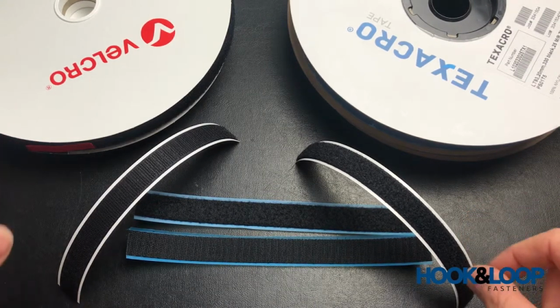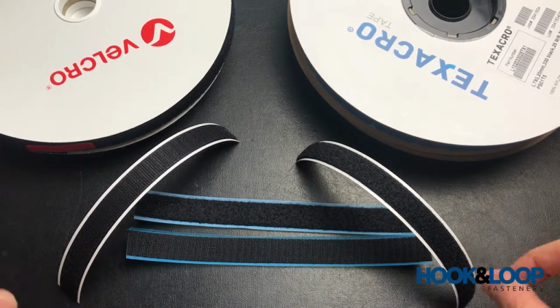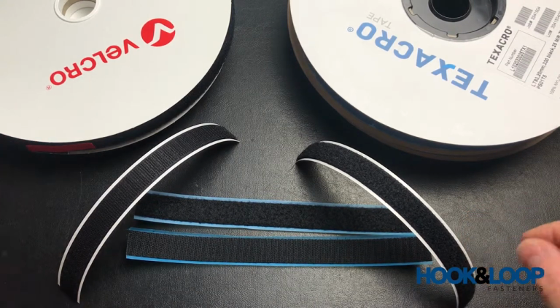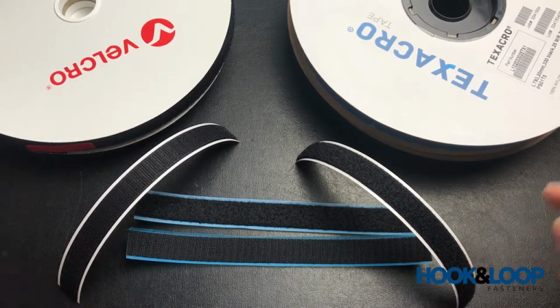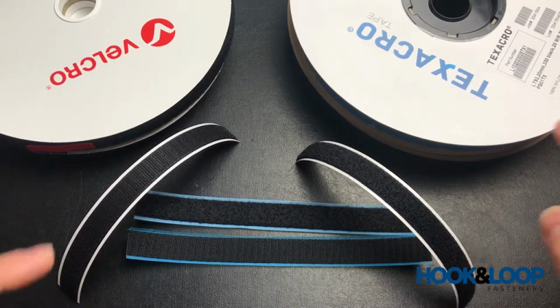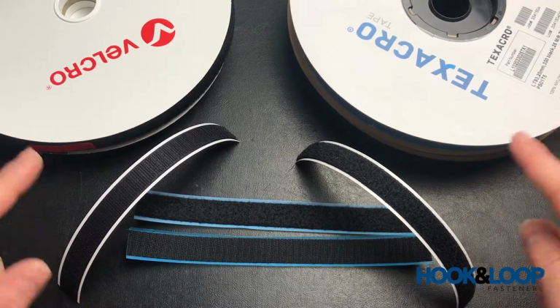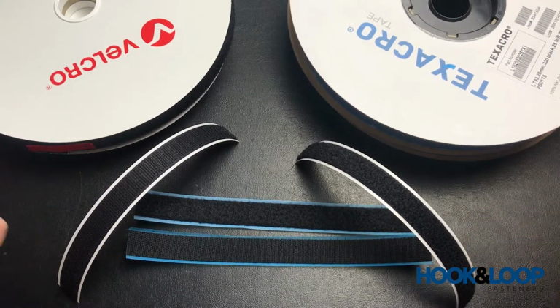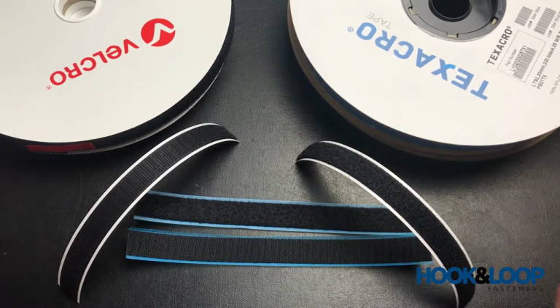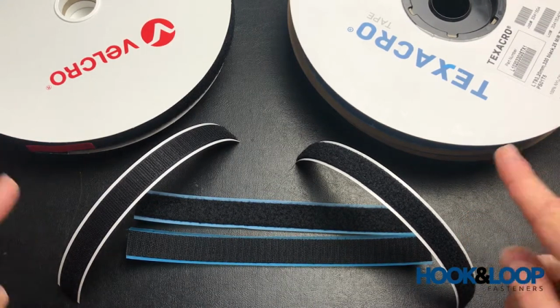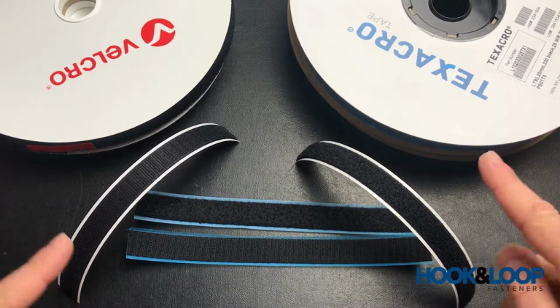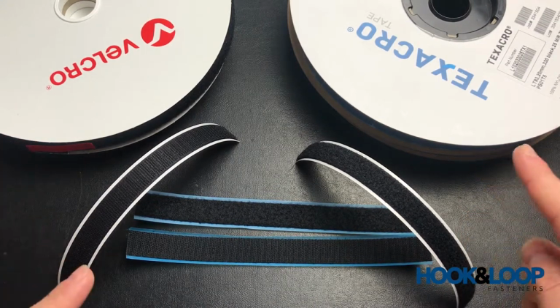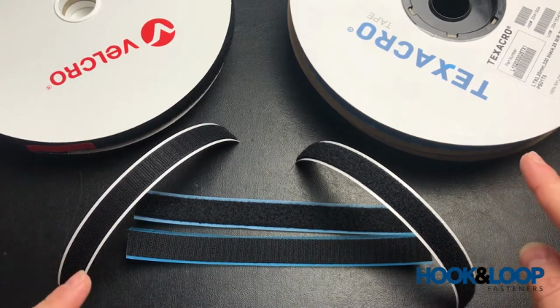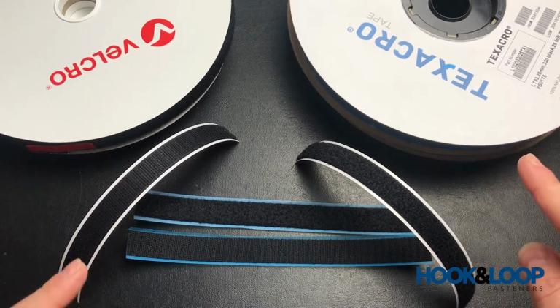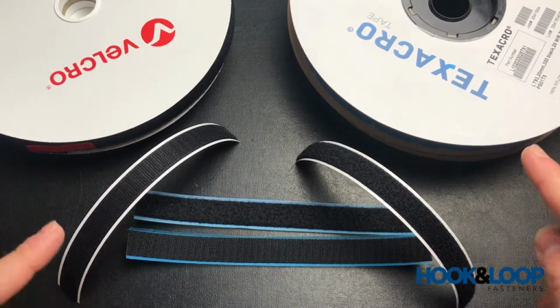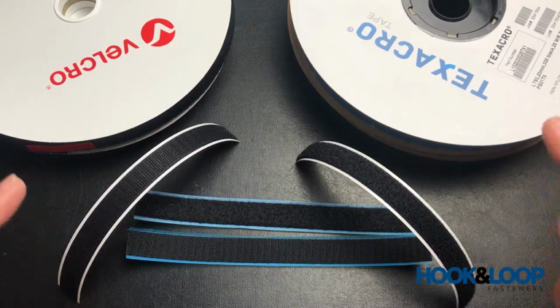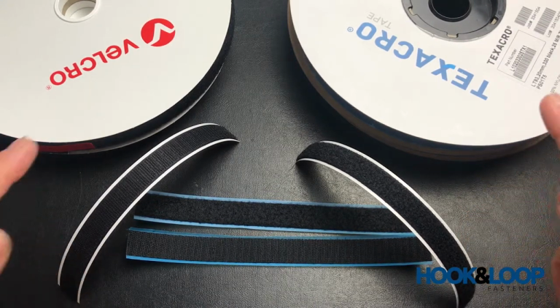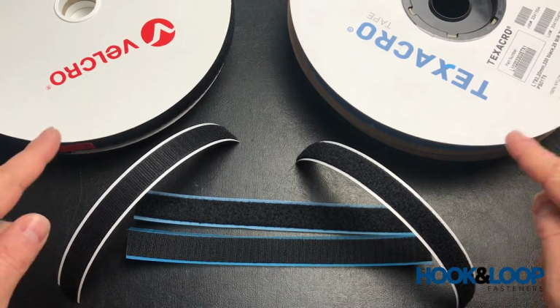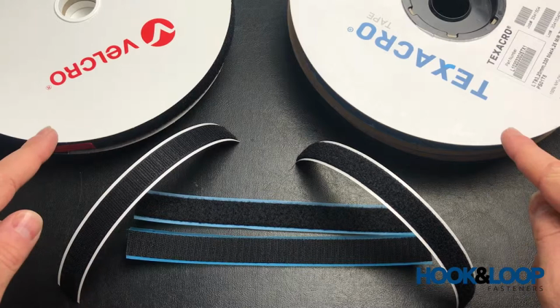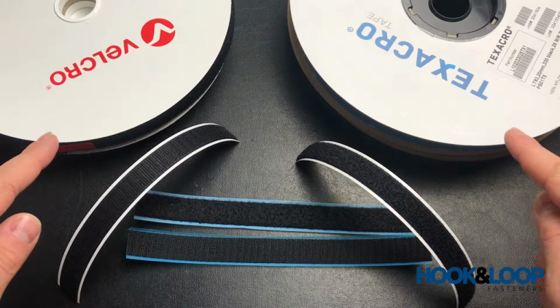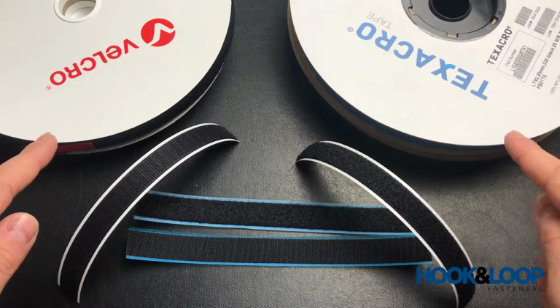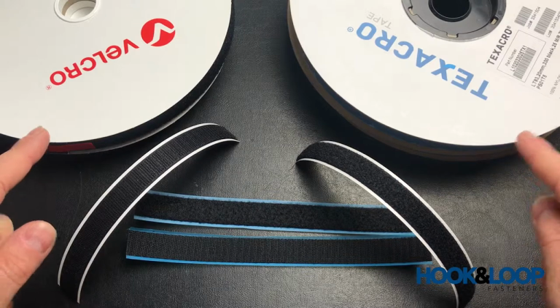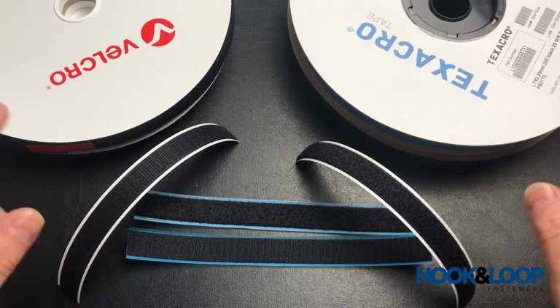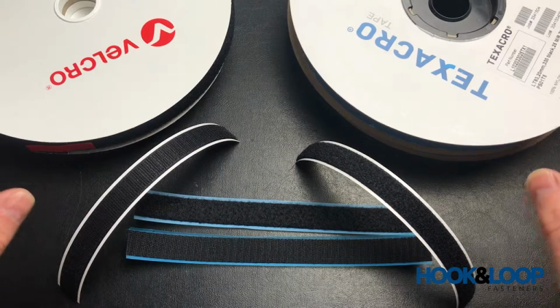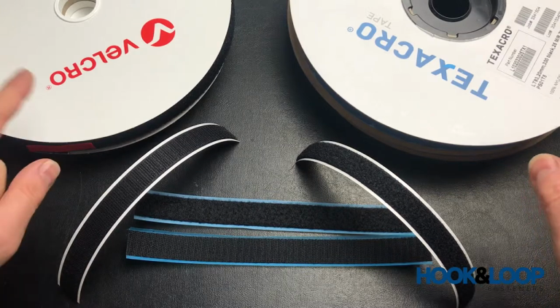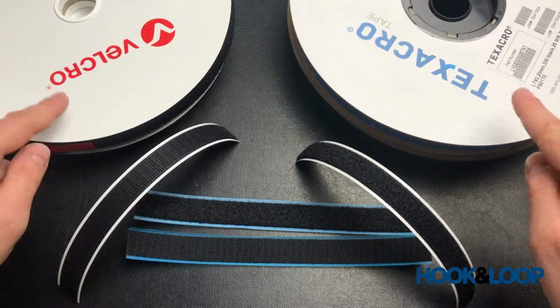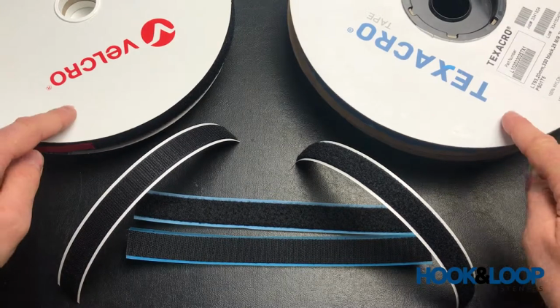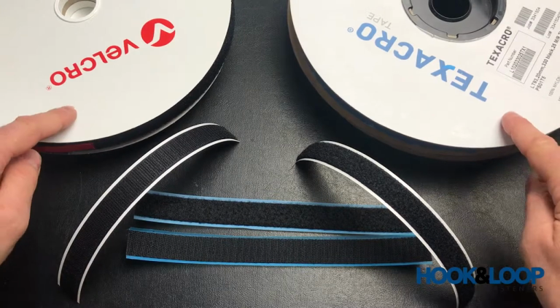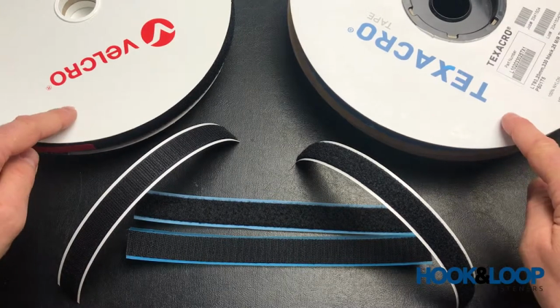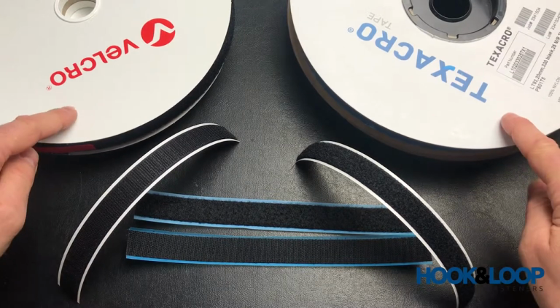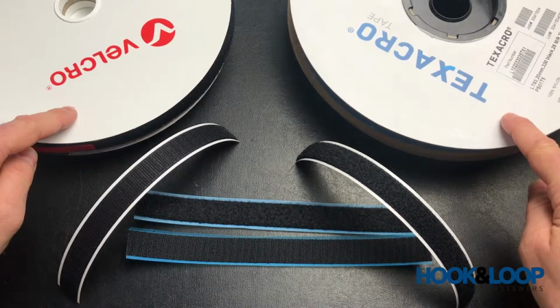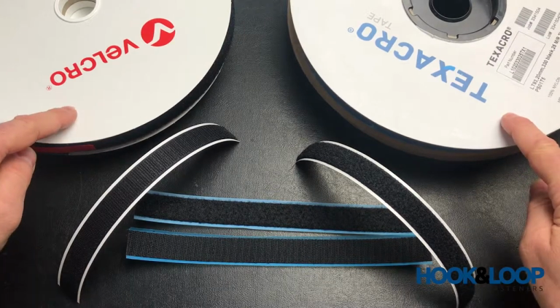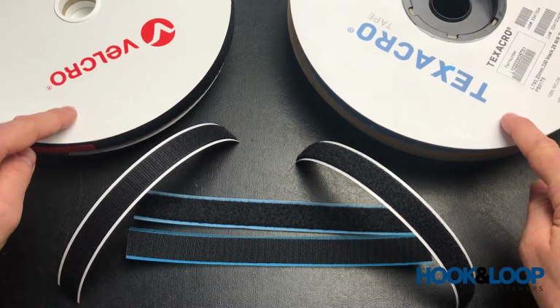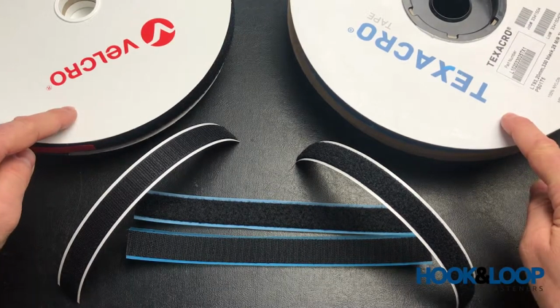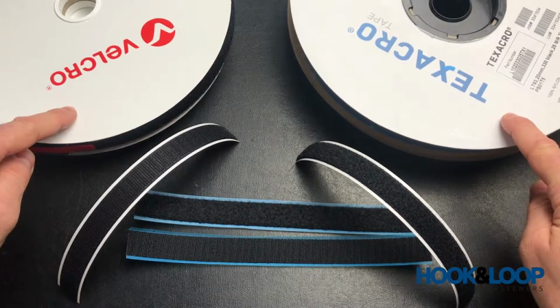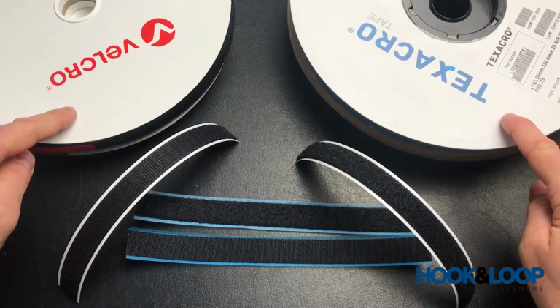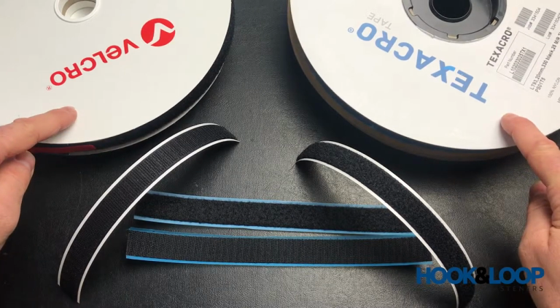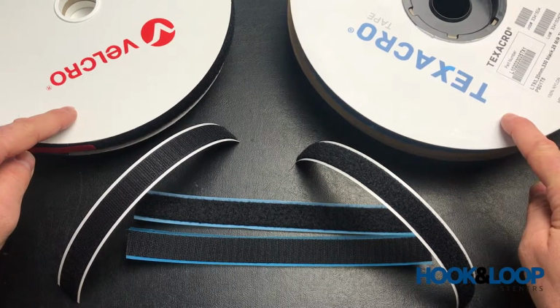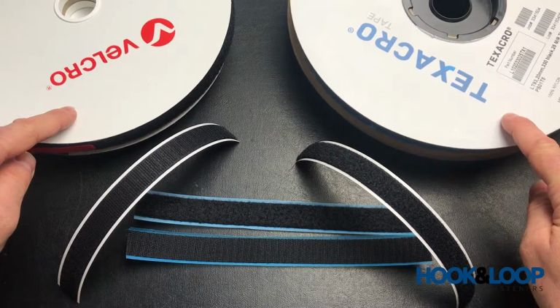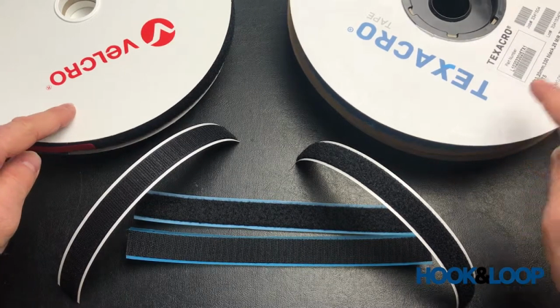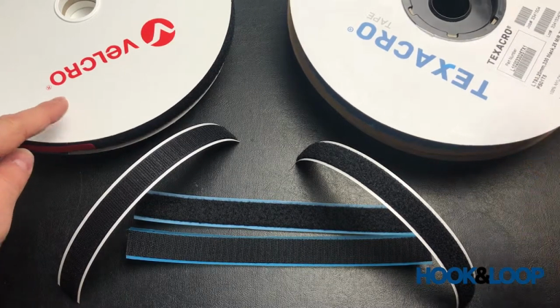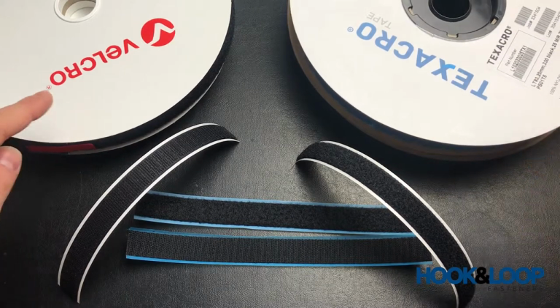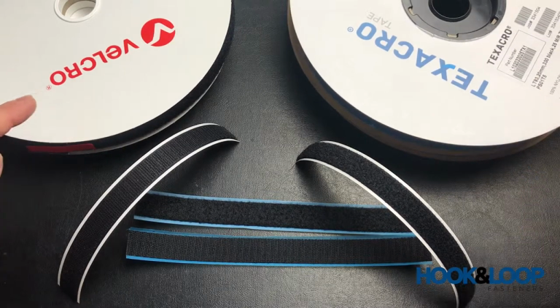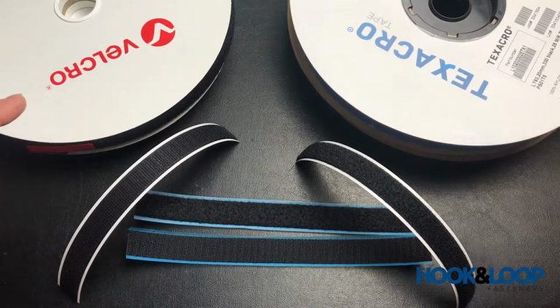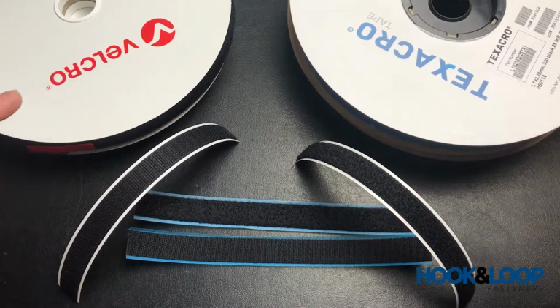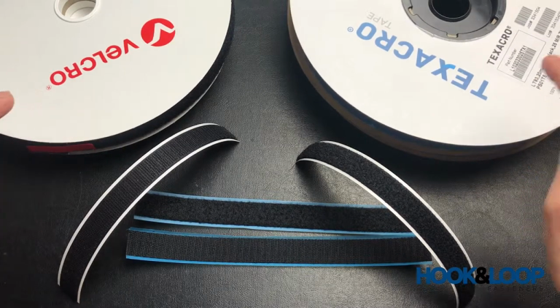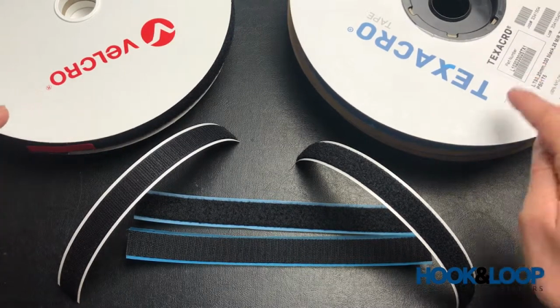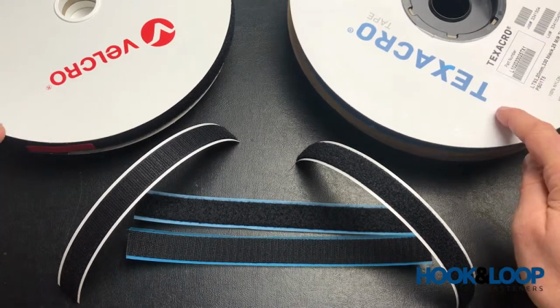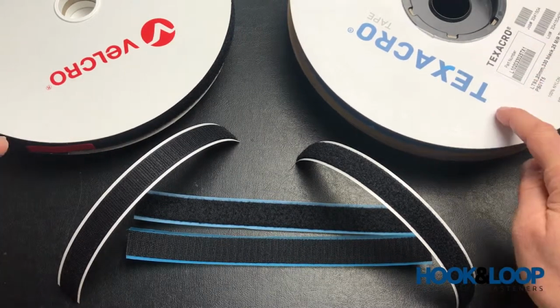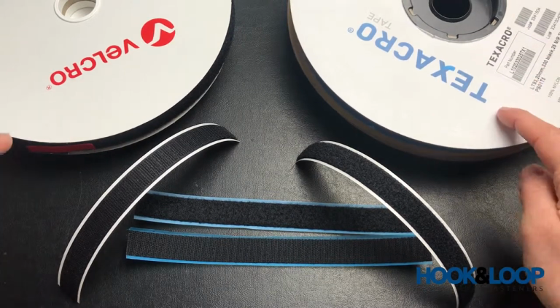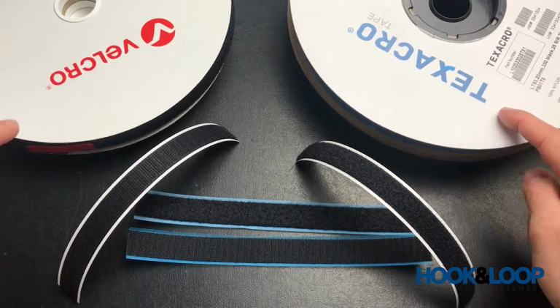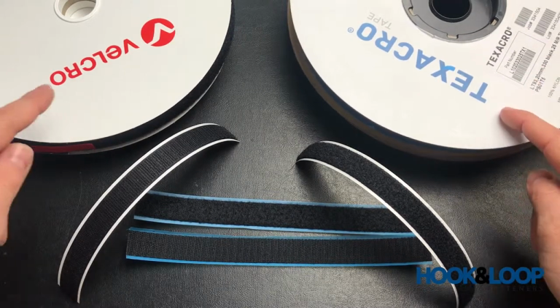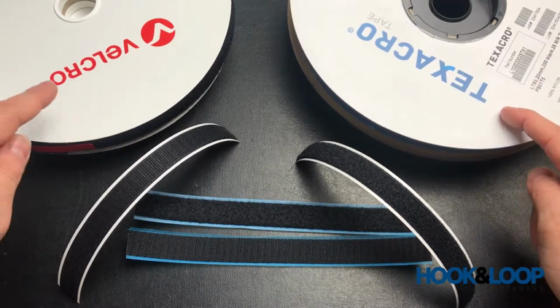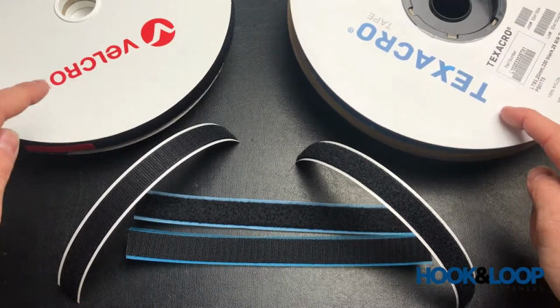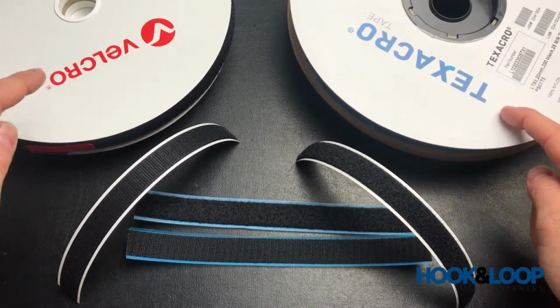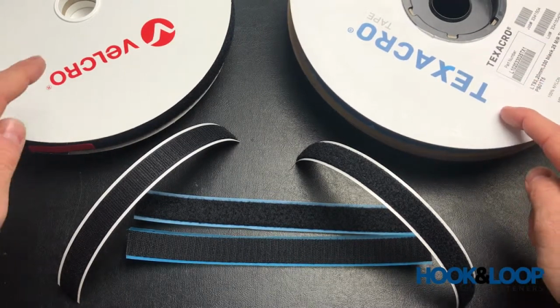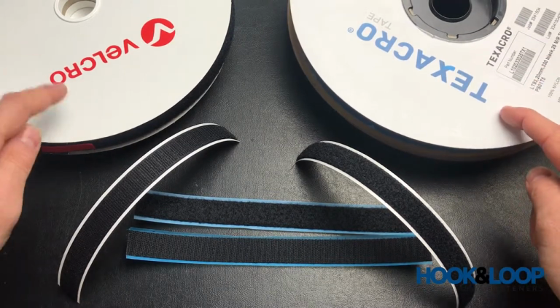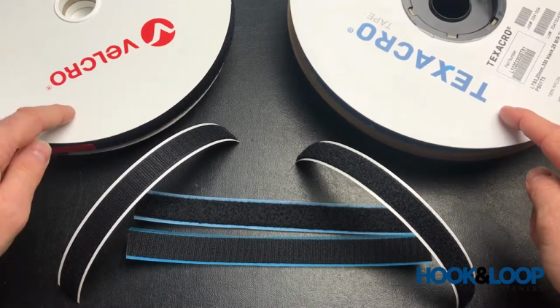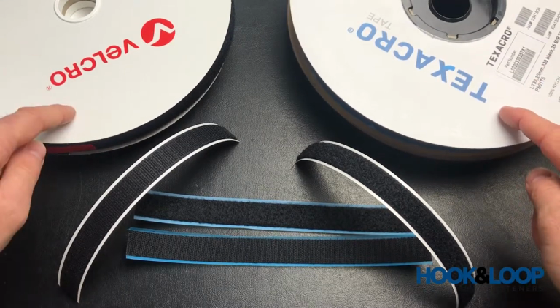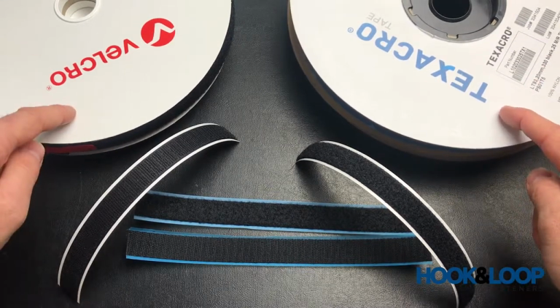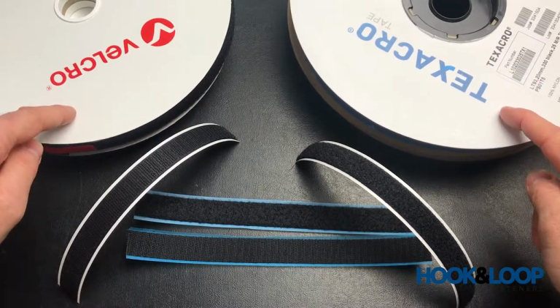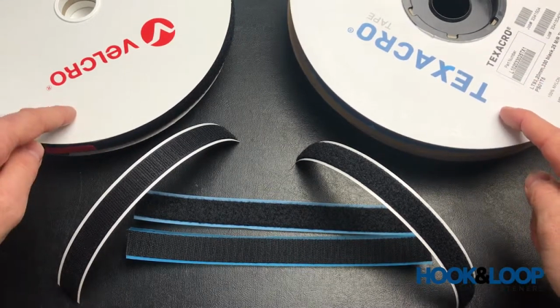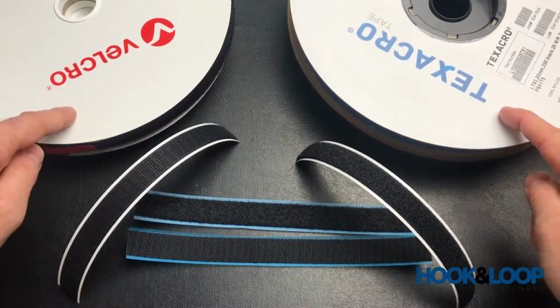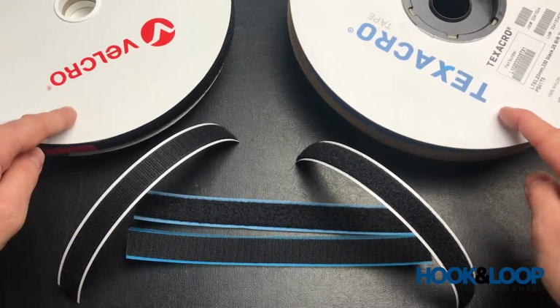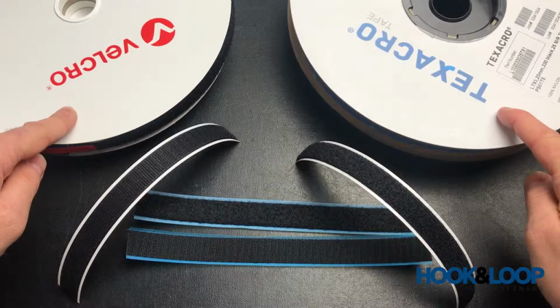So that's a quick rundown of the two — both made by Velcro companies. You have the economy tape and the premium tape.